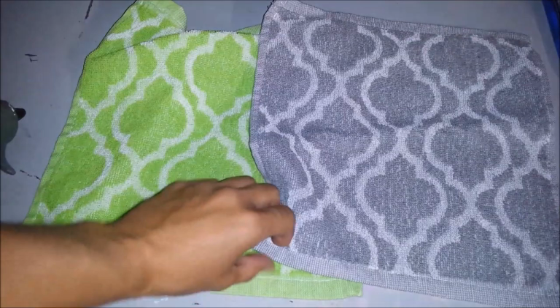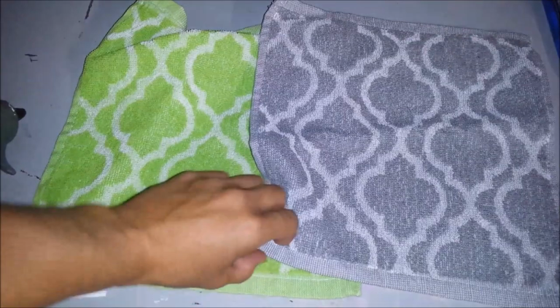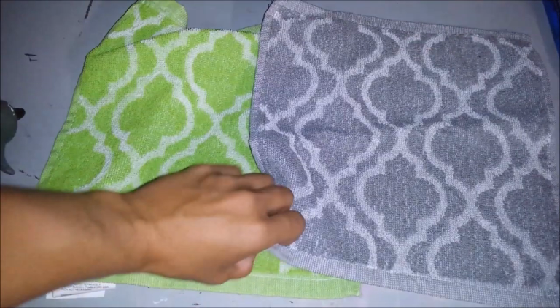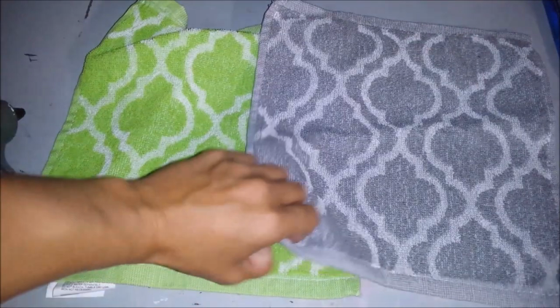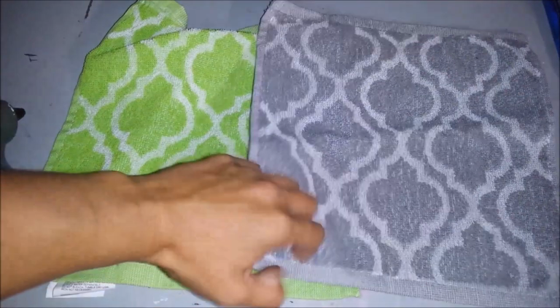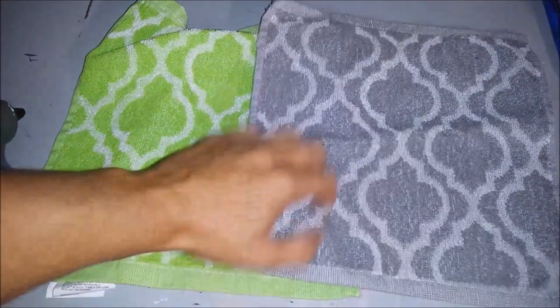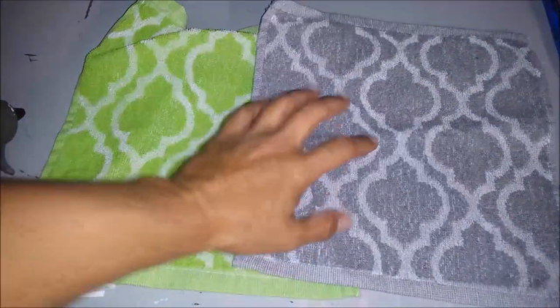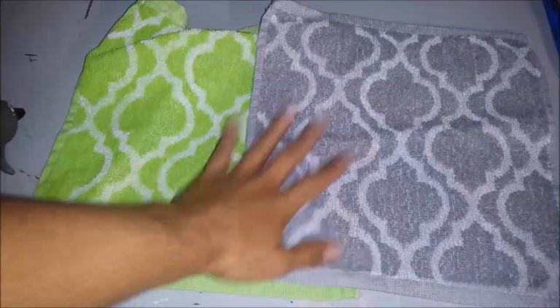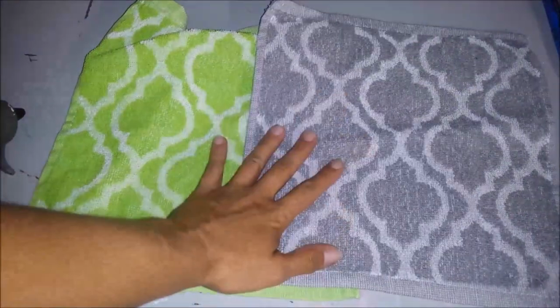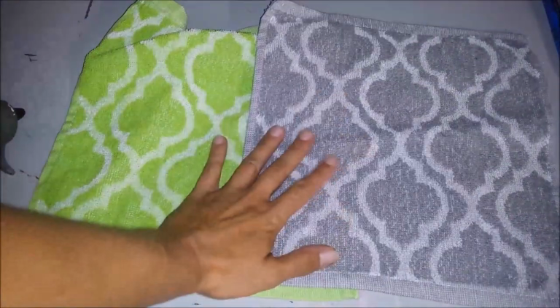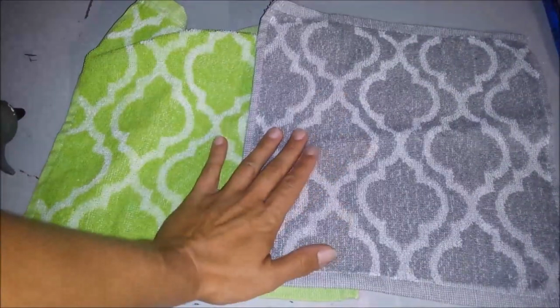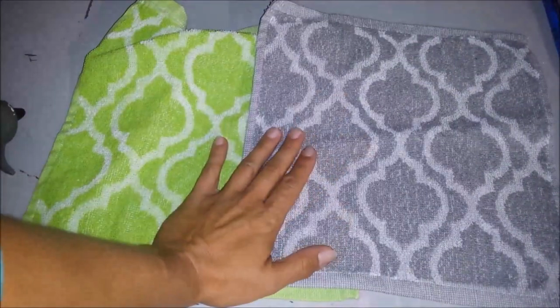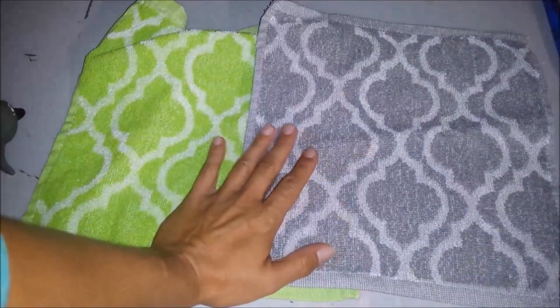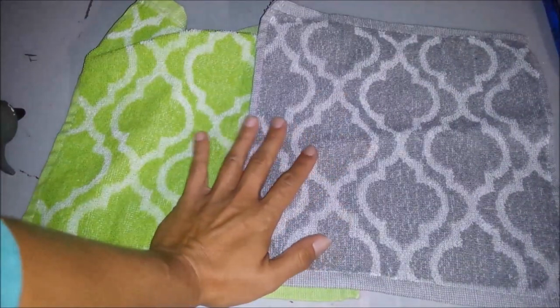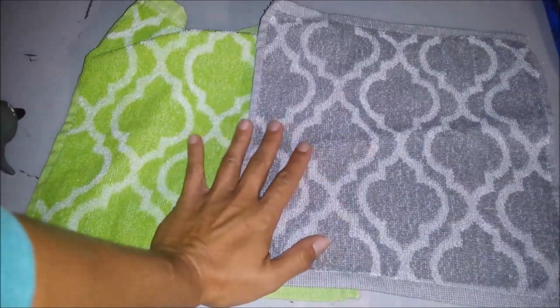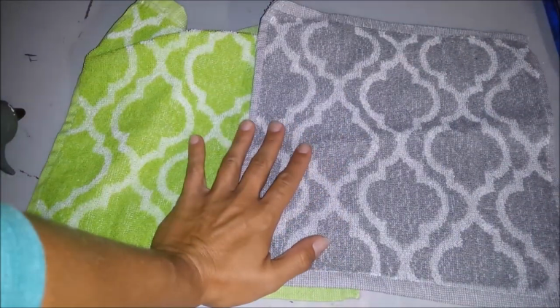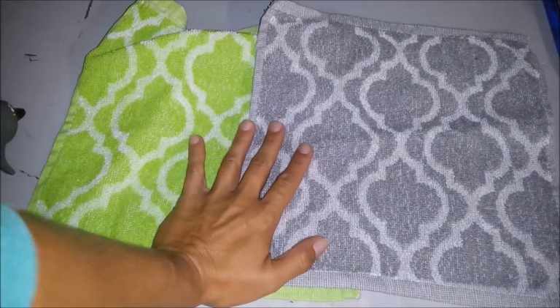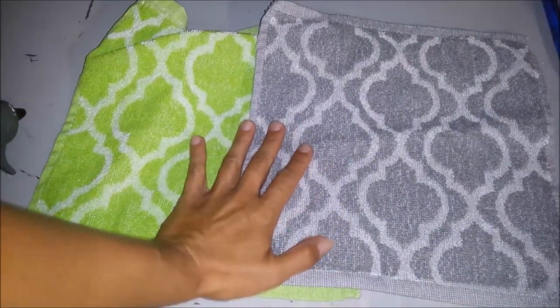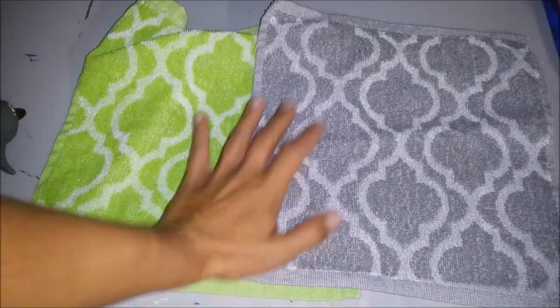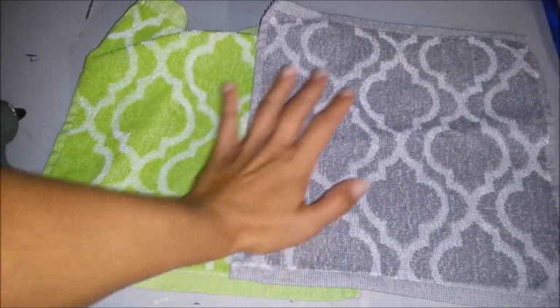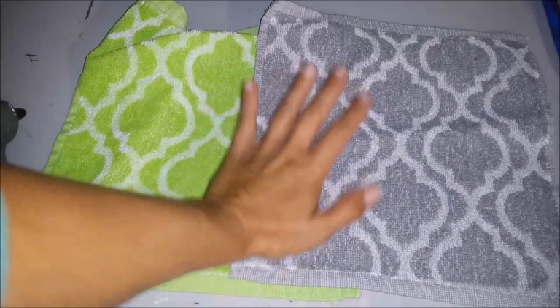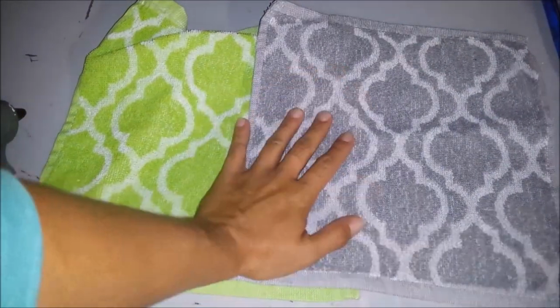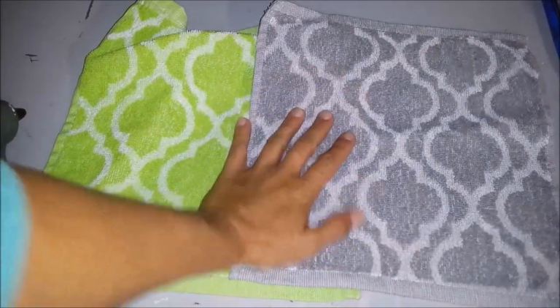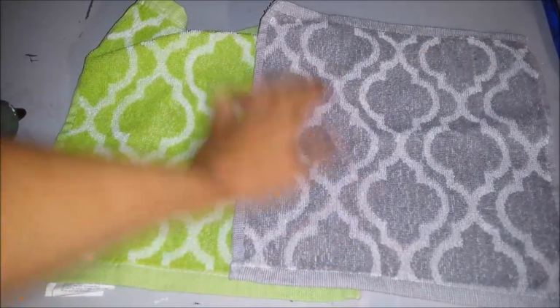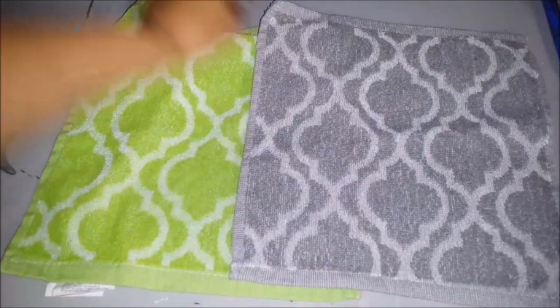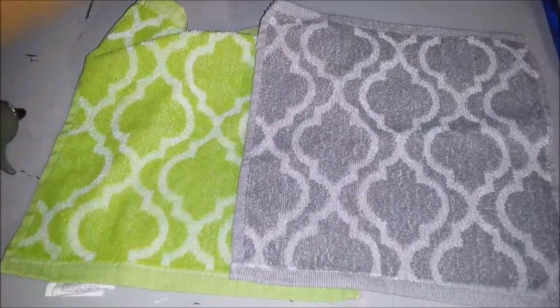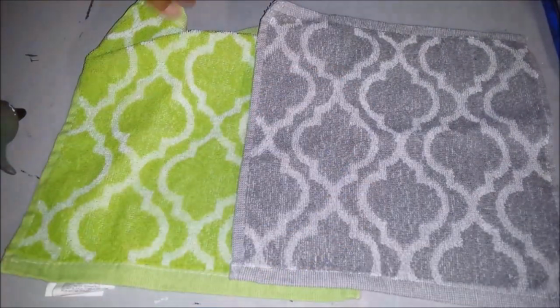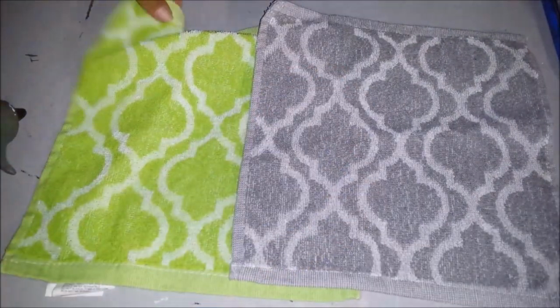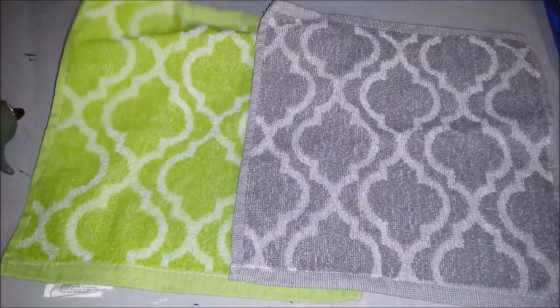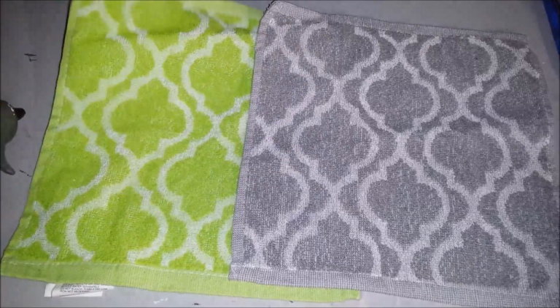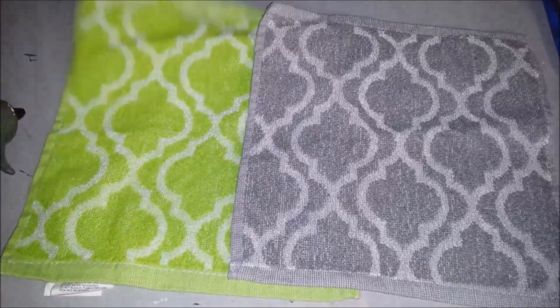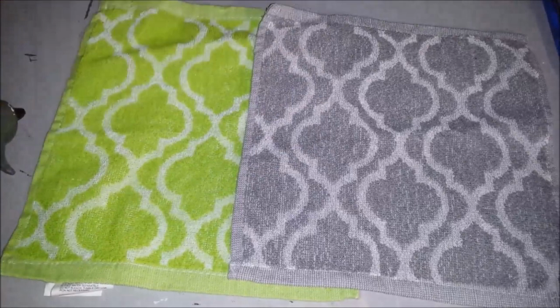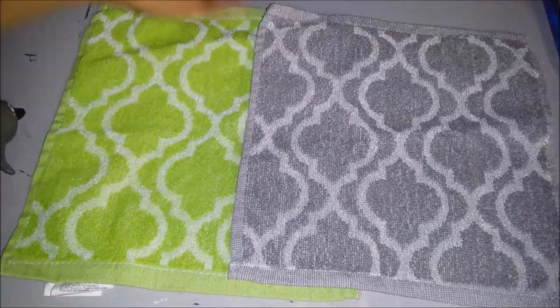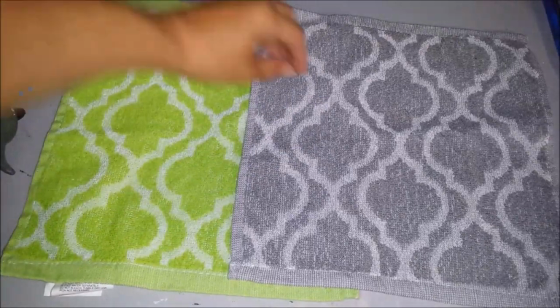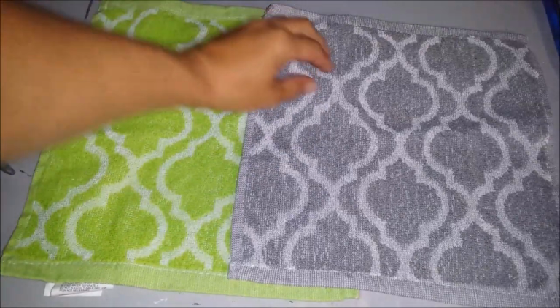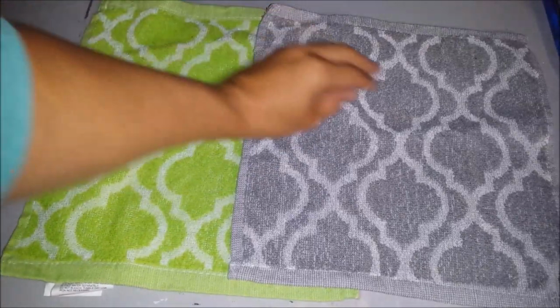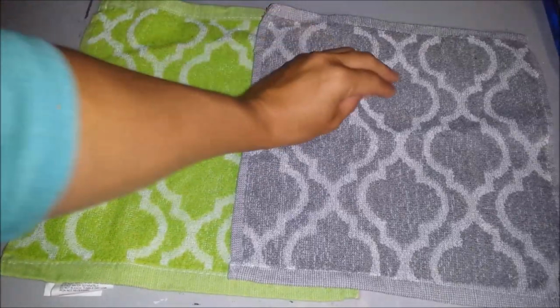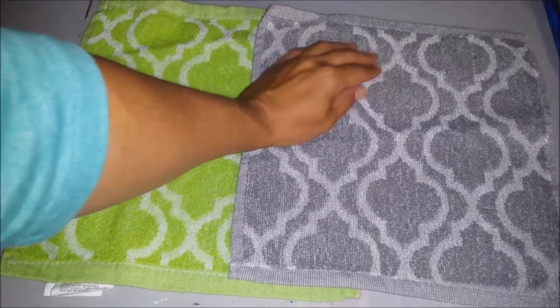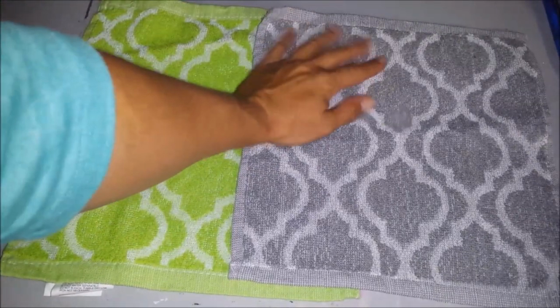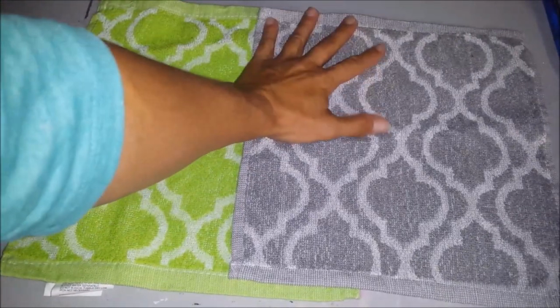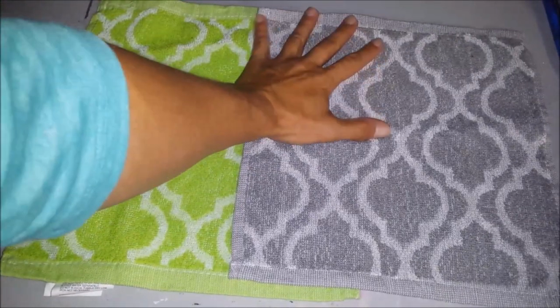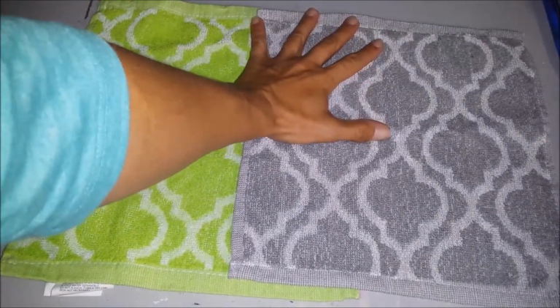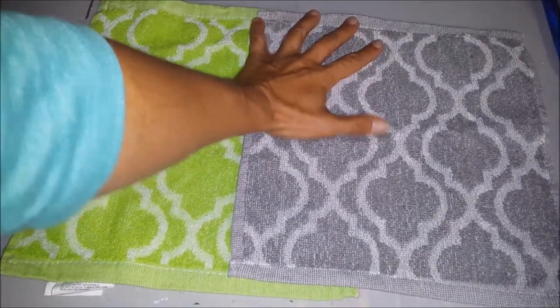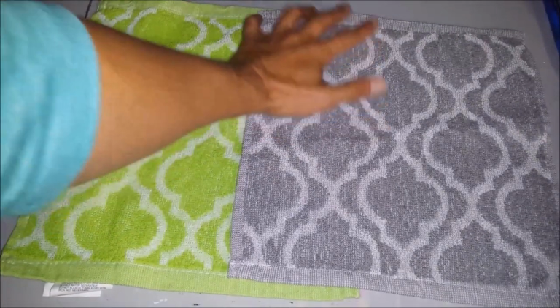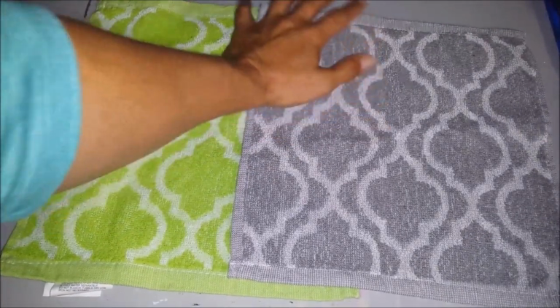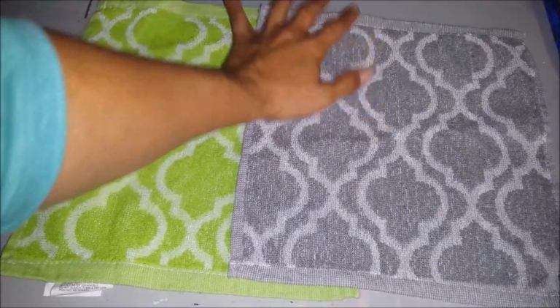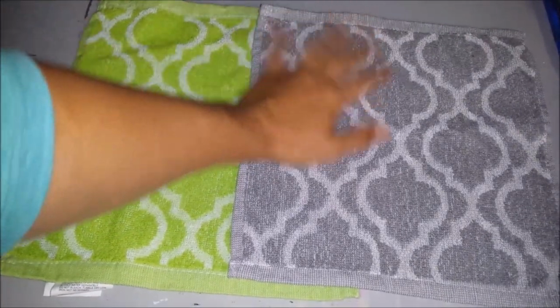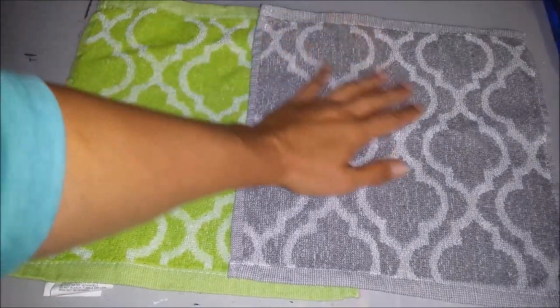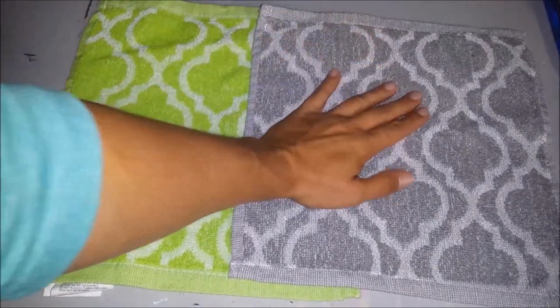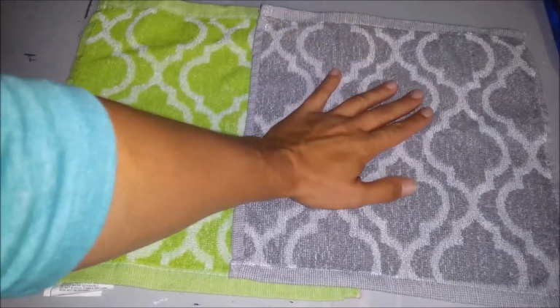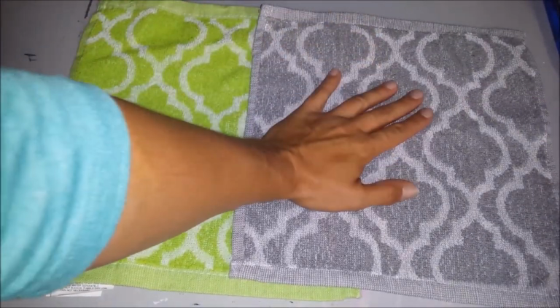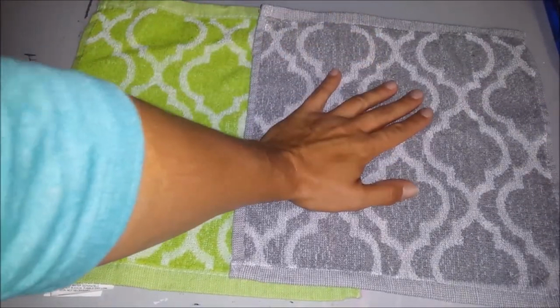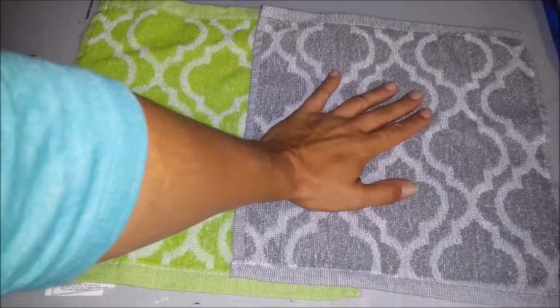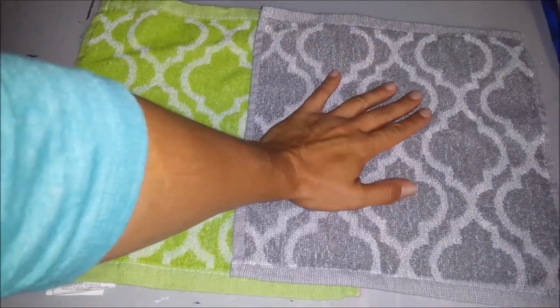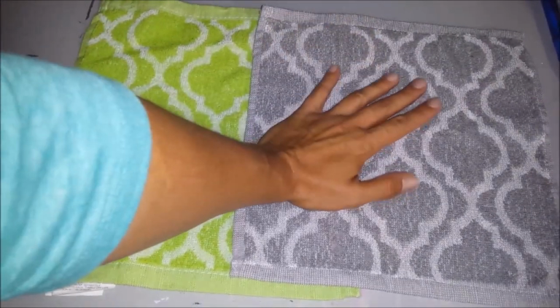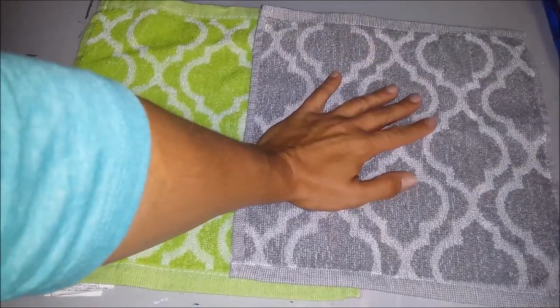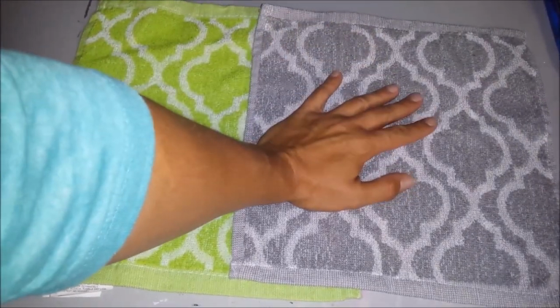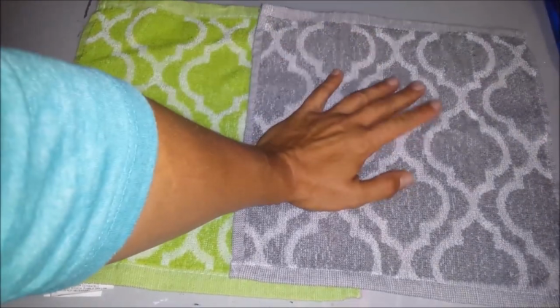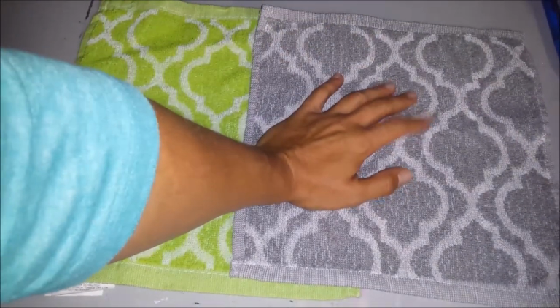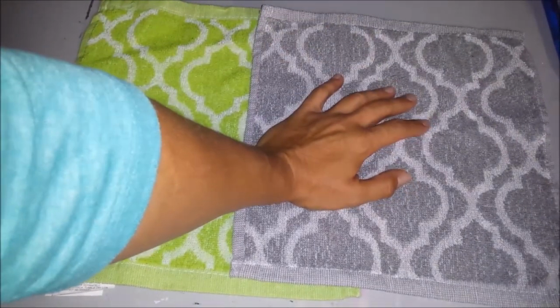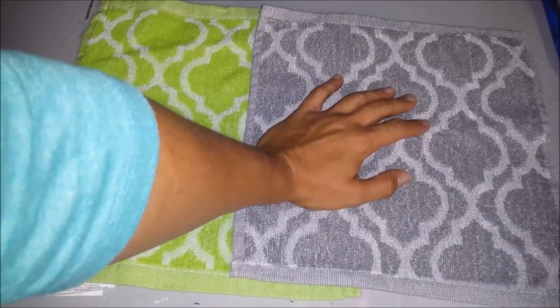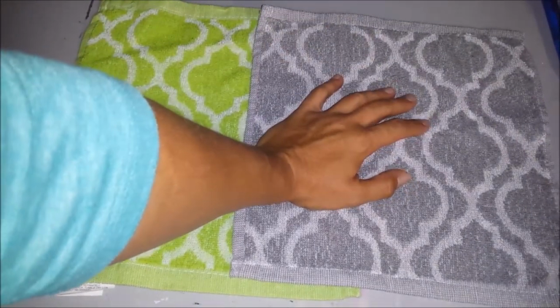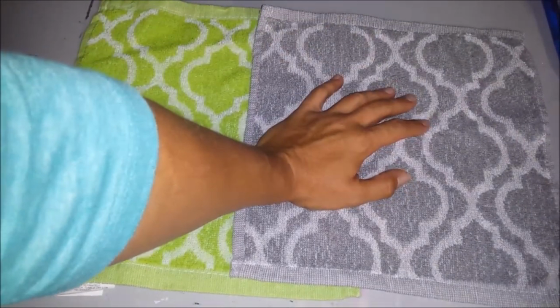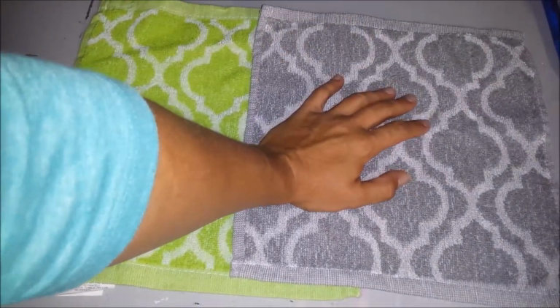I have a small face cloth and I'm going to cut it down and put it in the upstairs dollhouse bathroom.